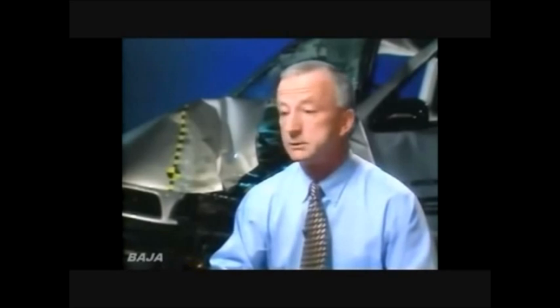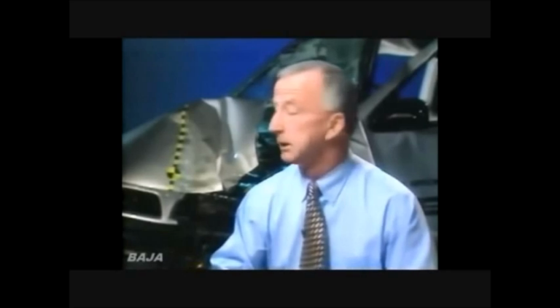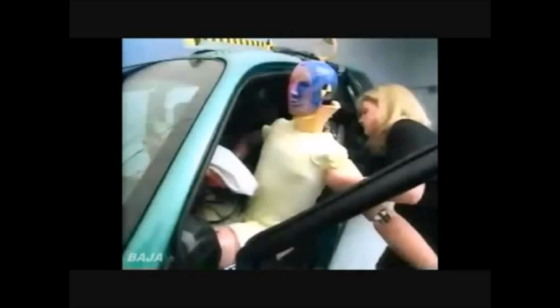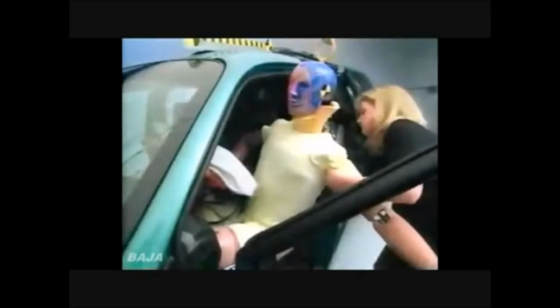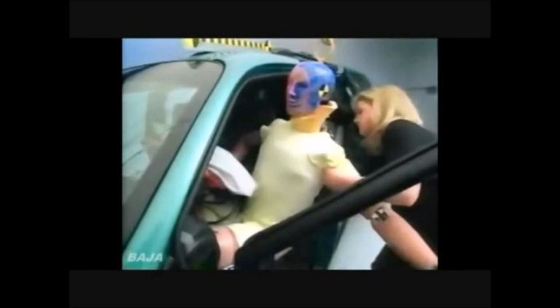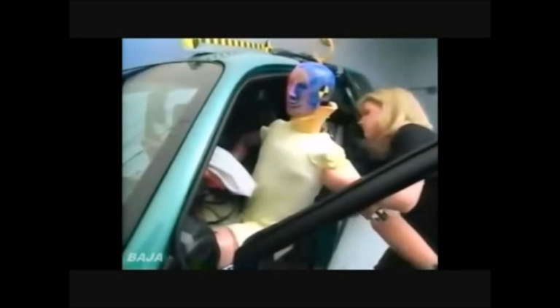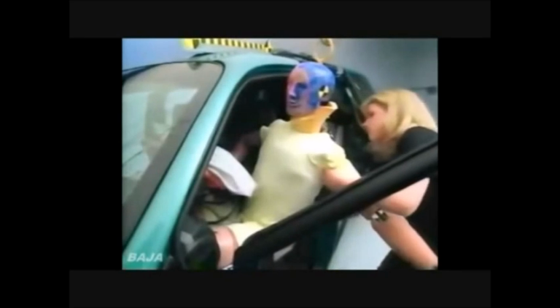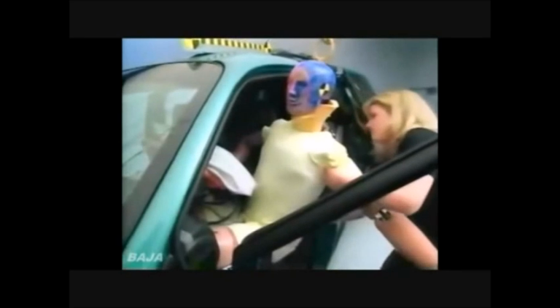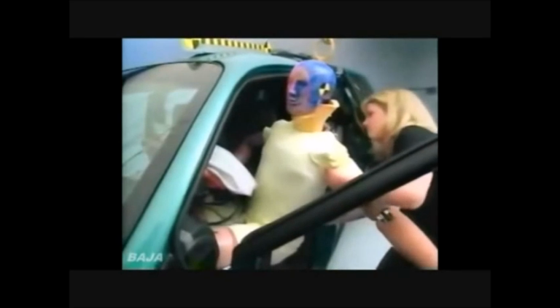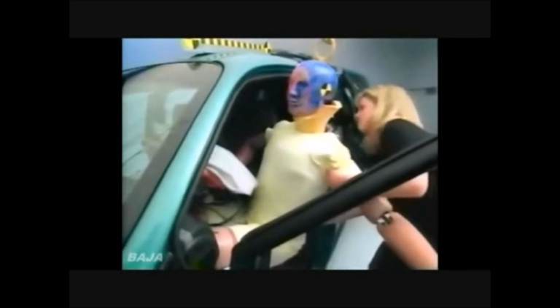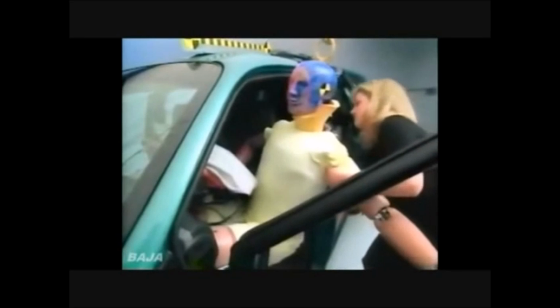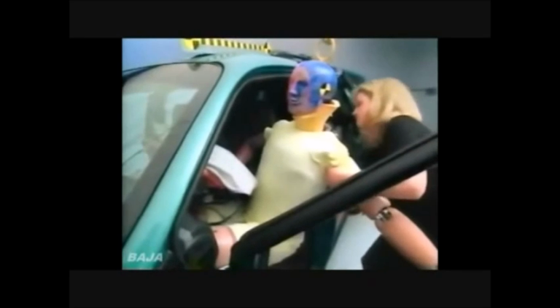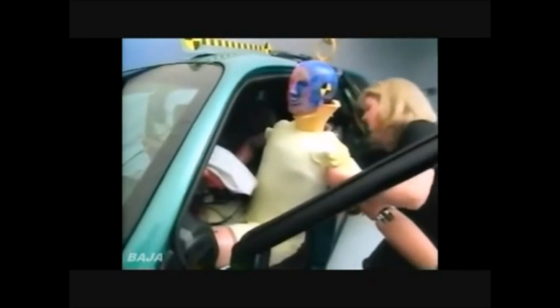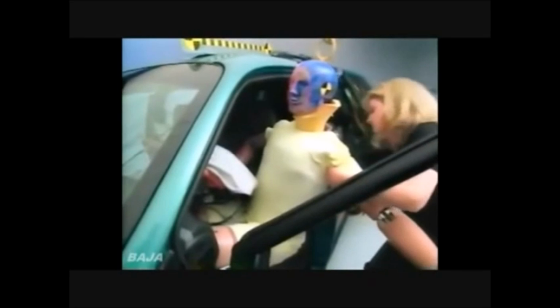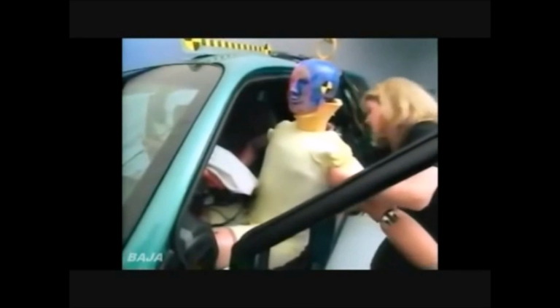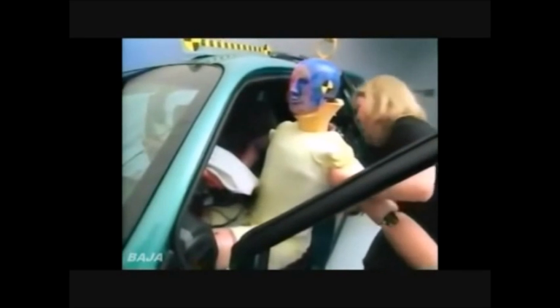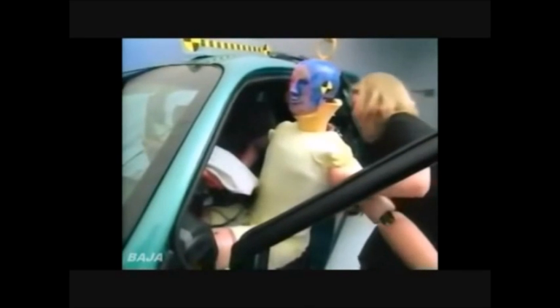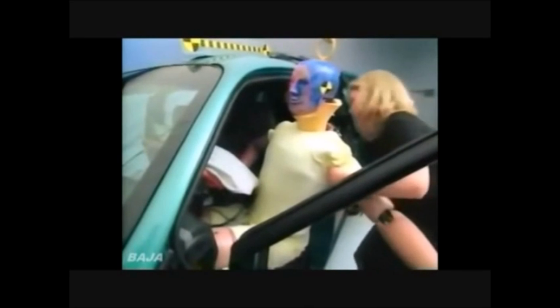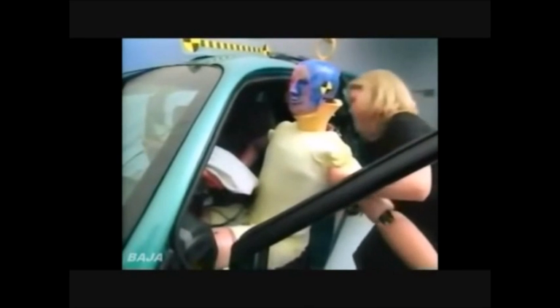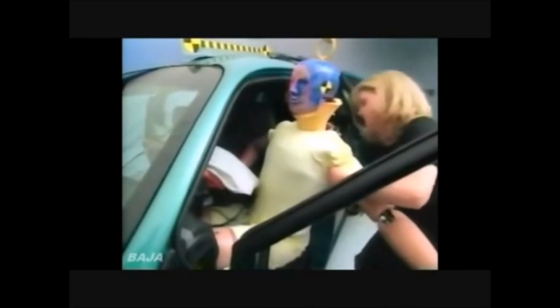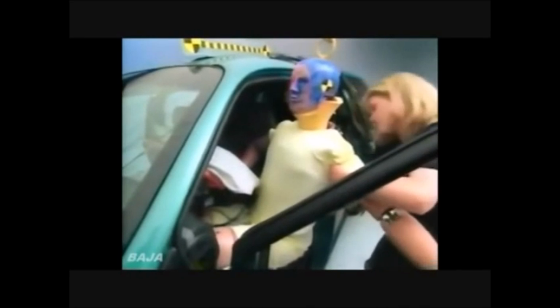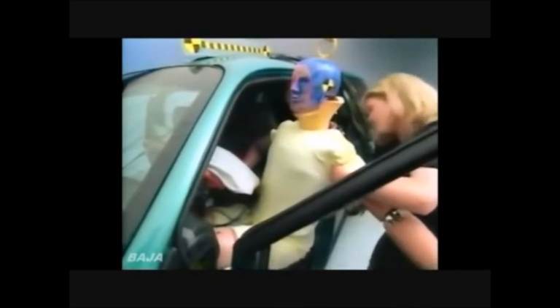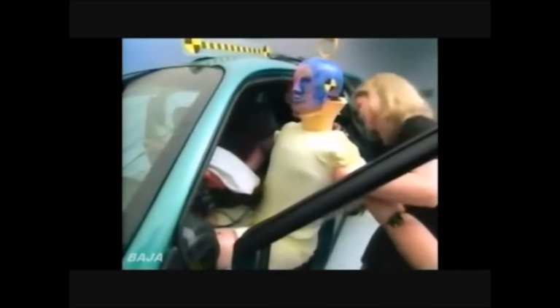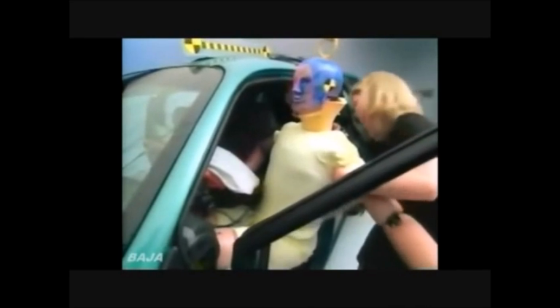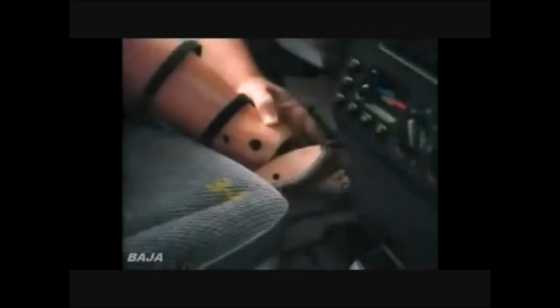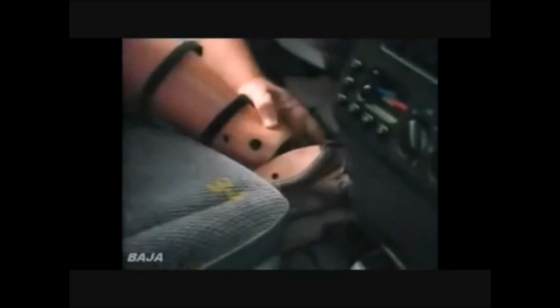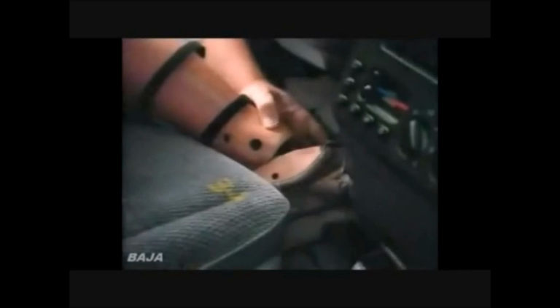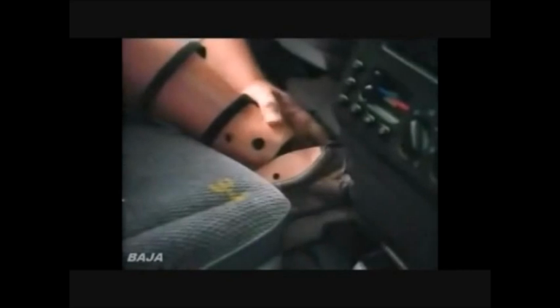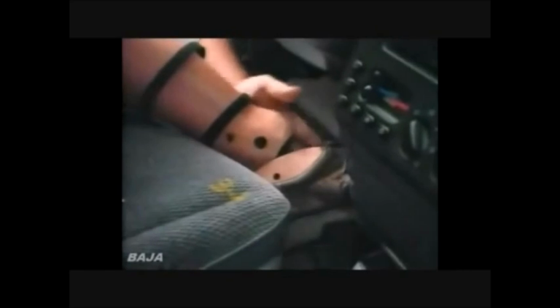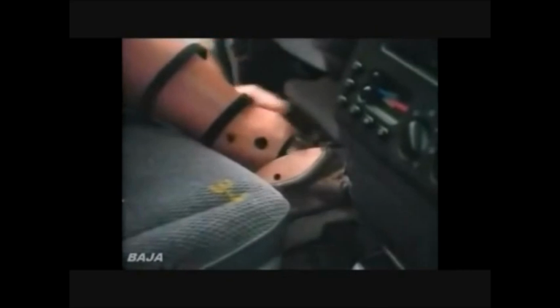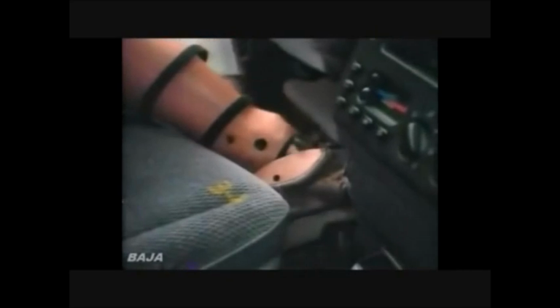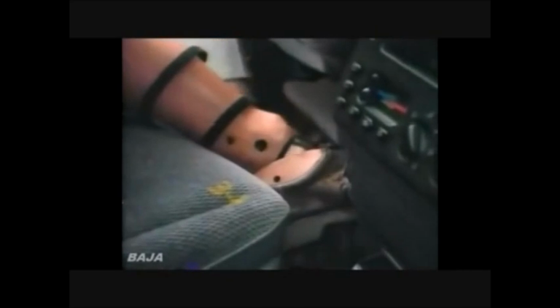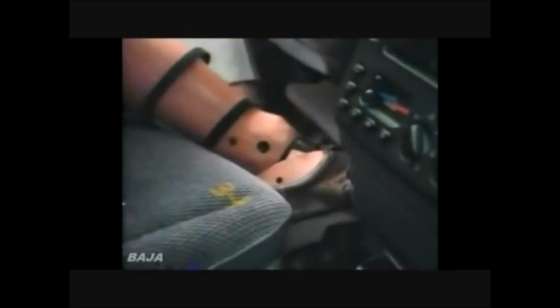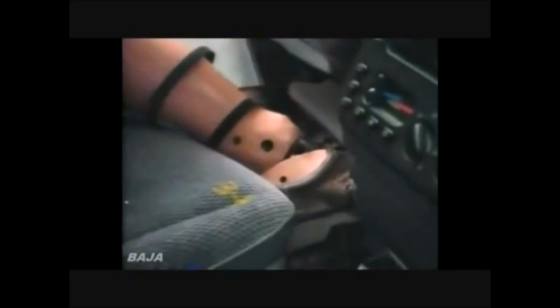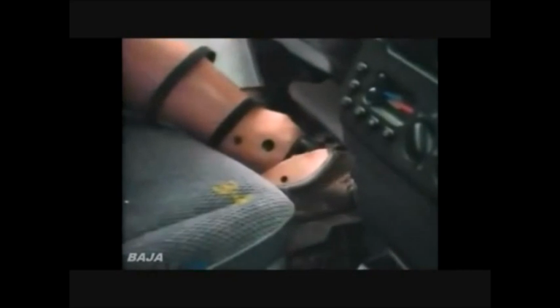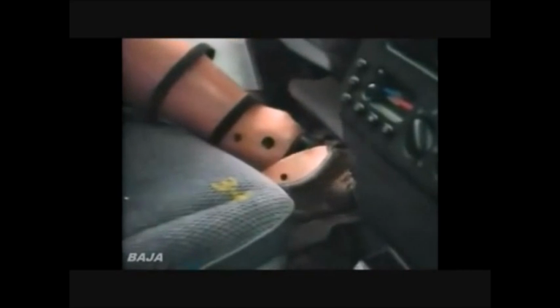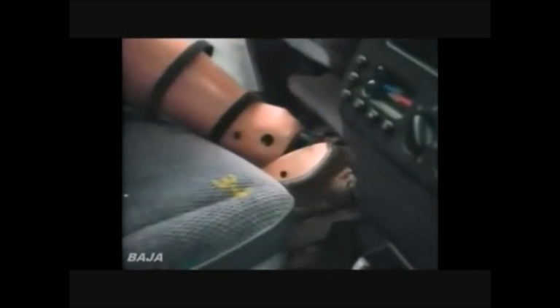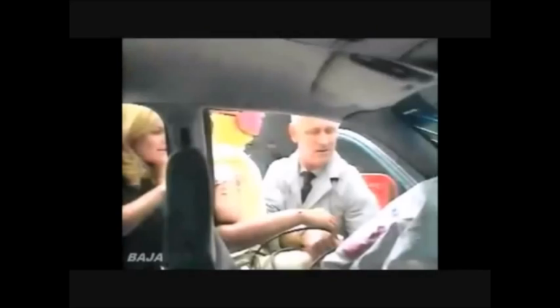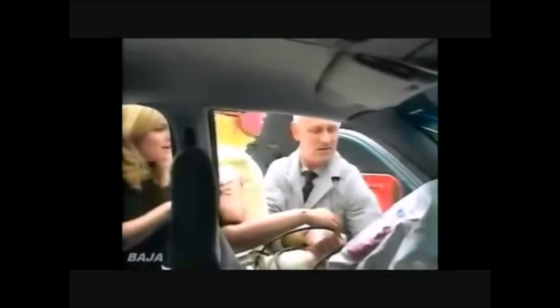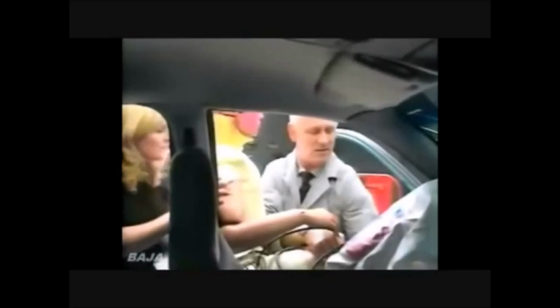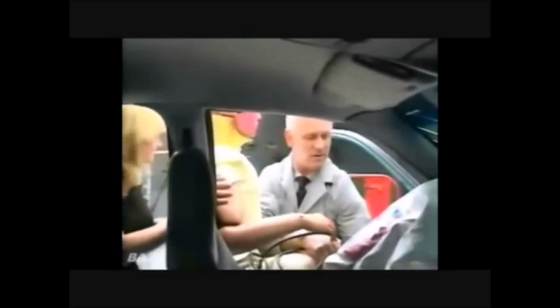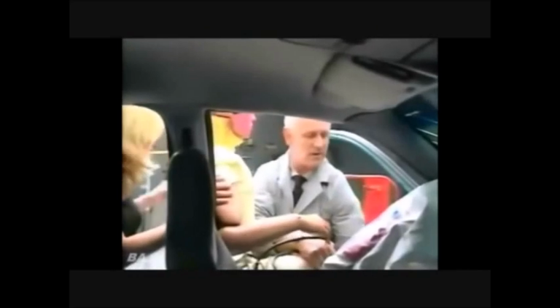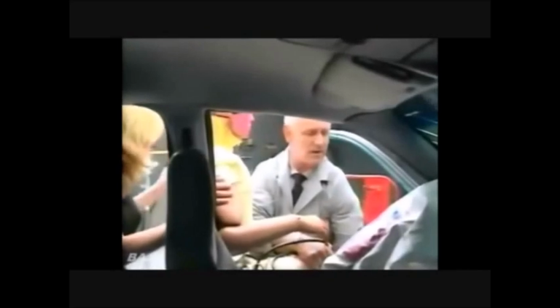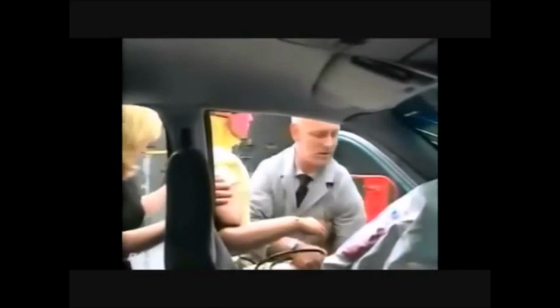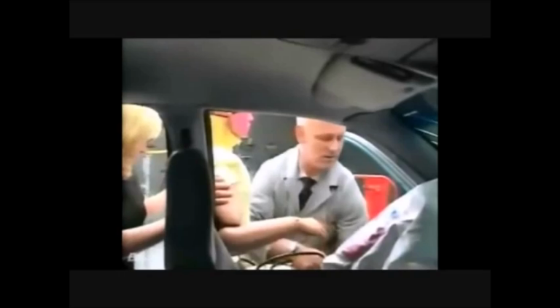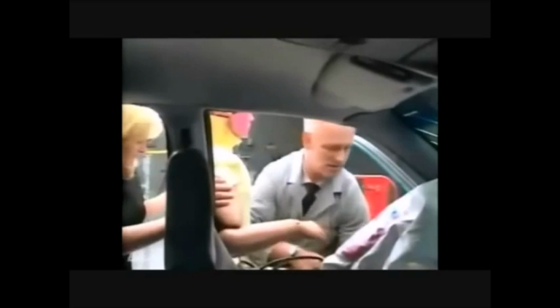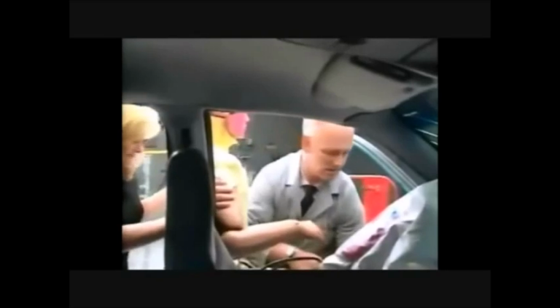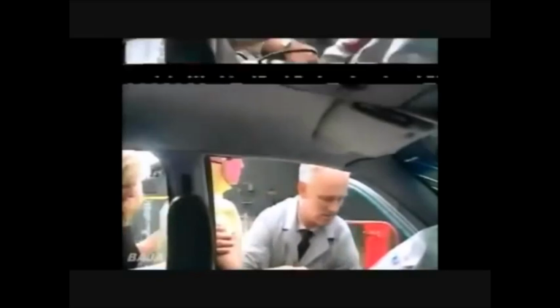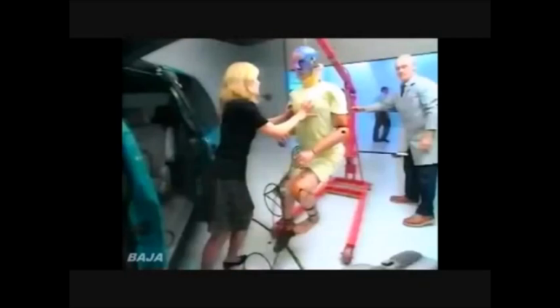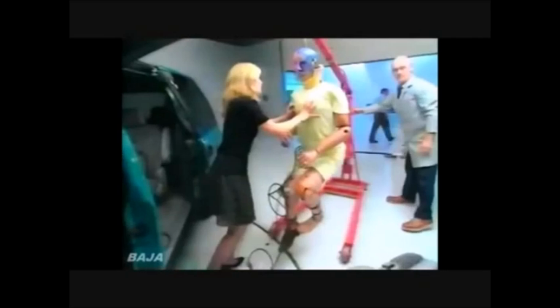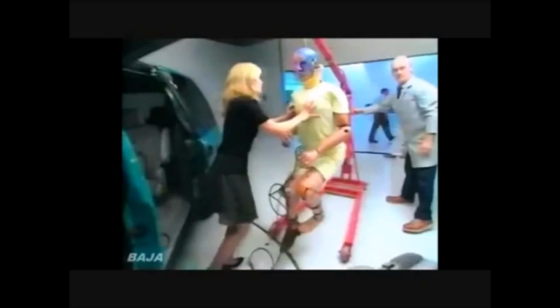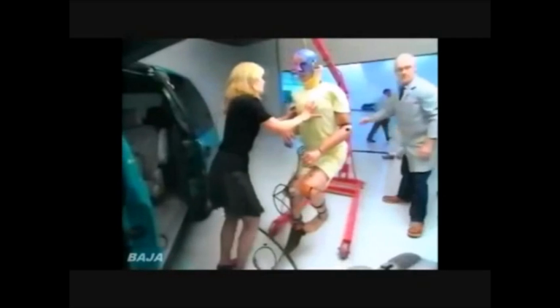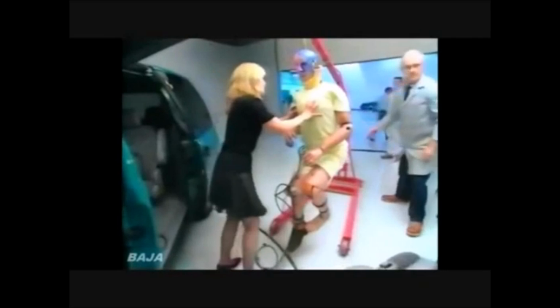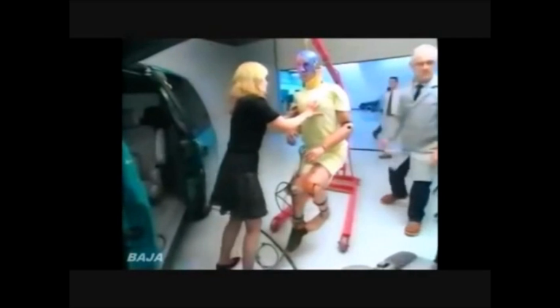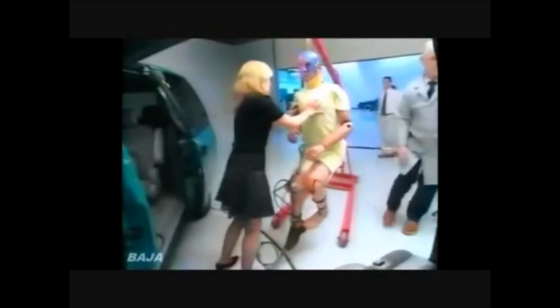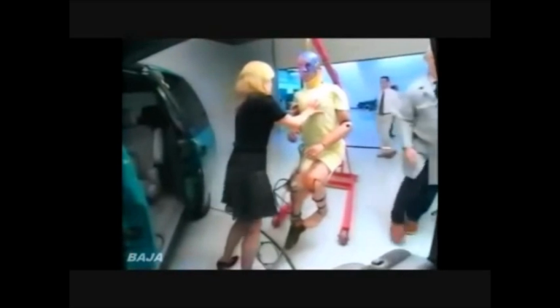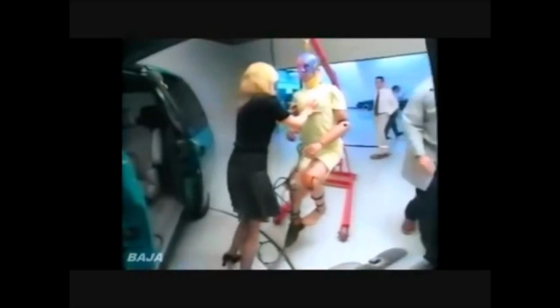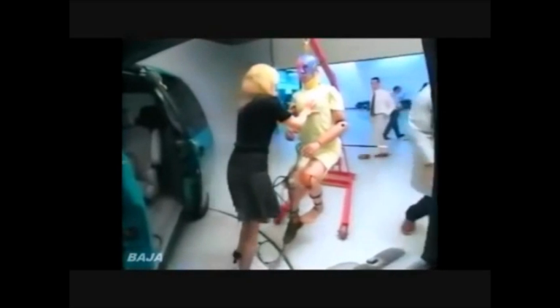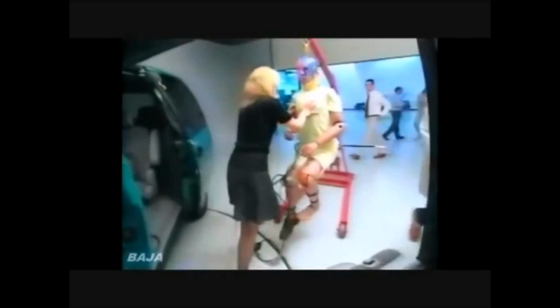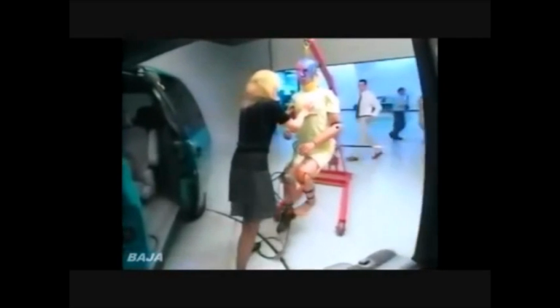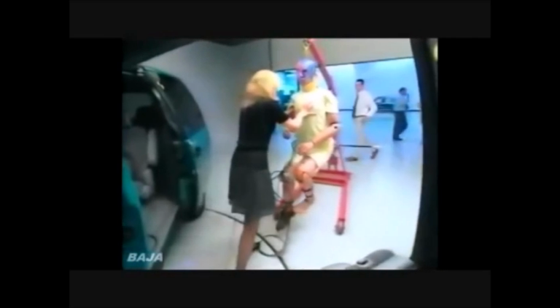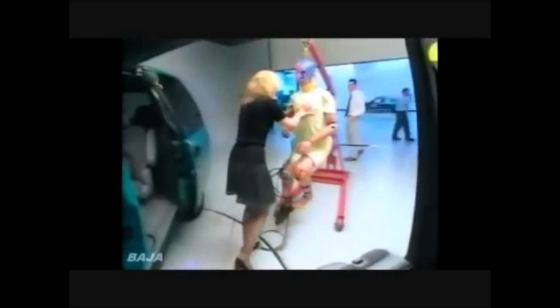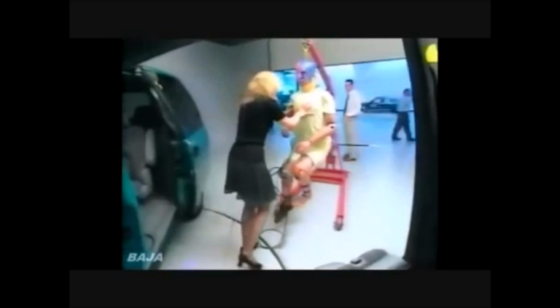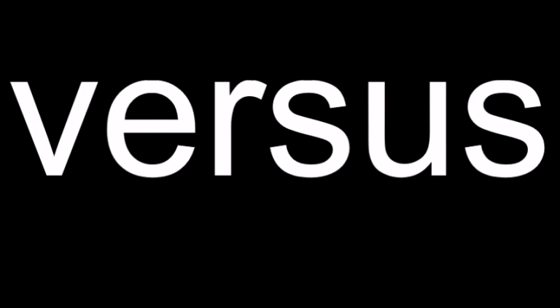Remember, the Ford Windstar protected the dummy's legs. In the same test, the Dodge Caravan didn't.